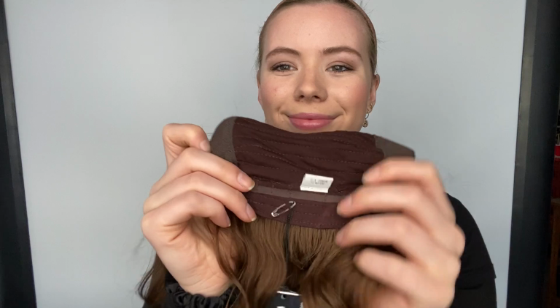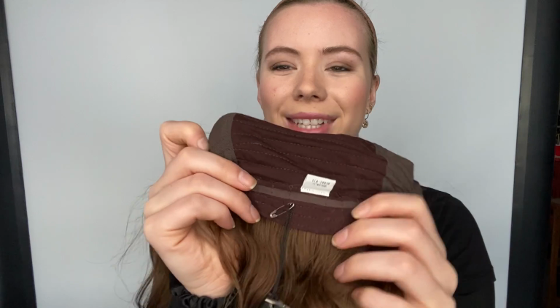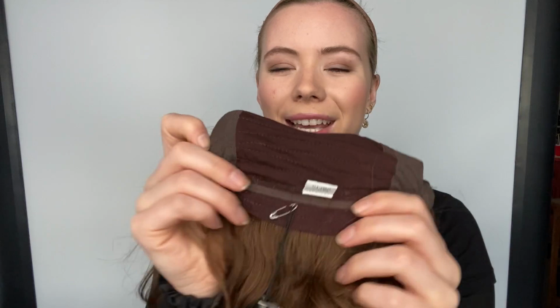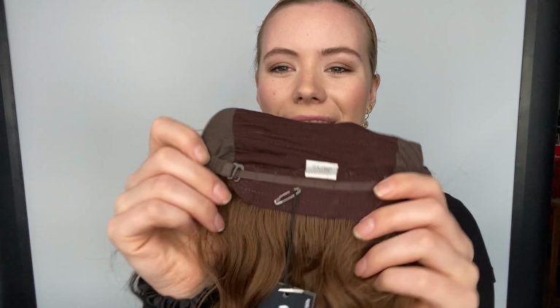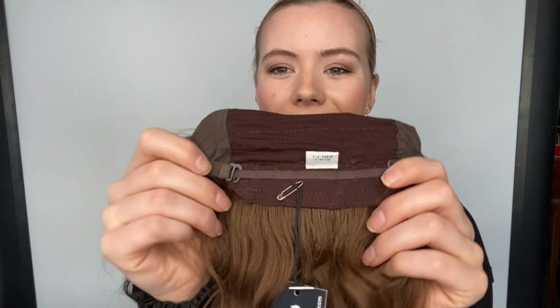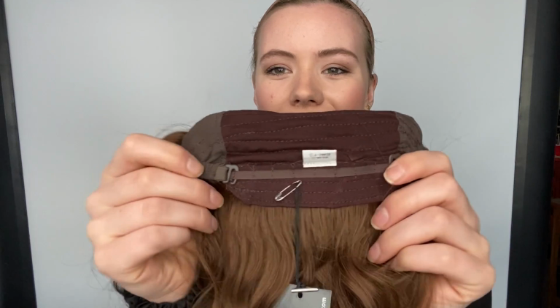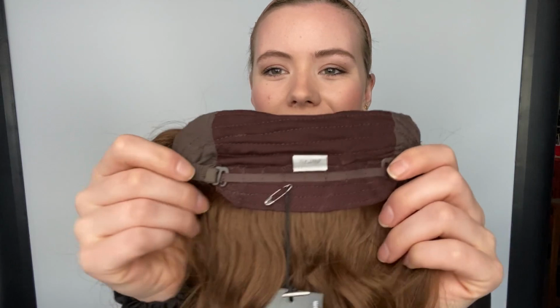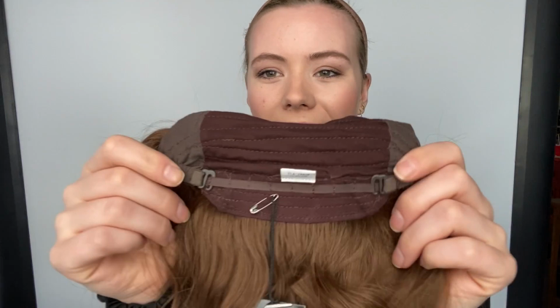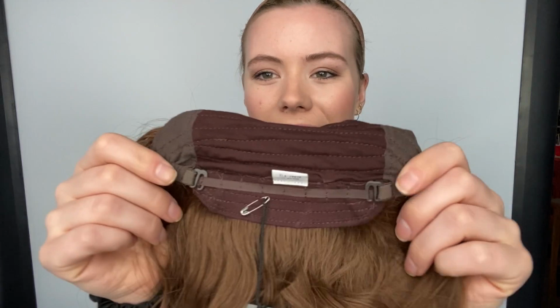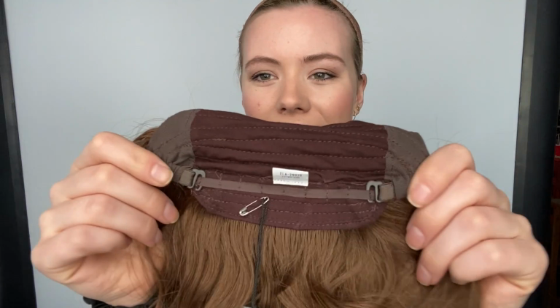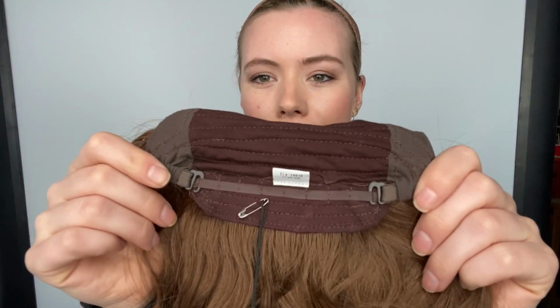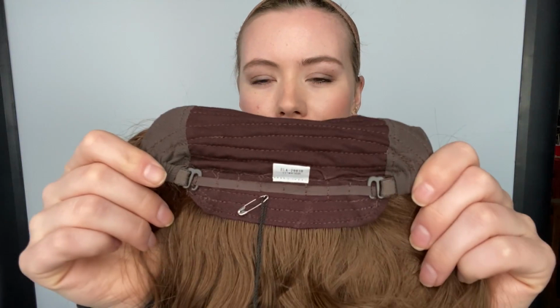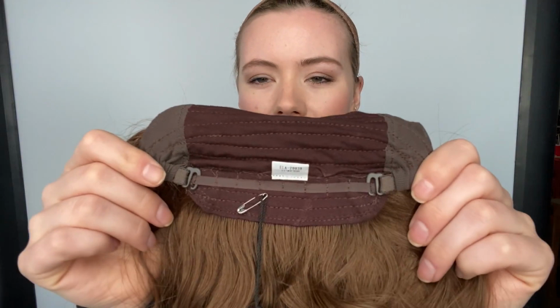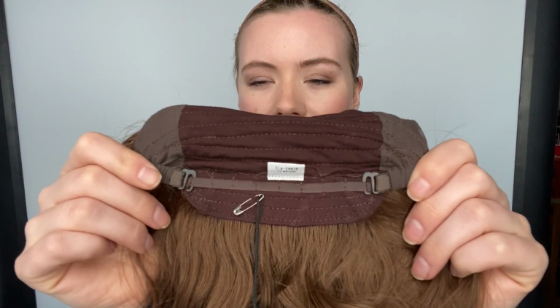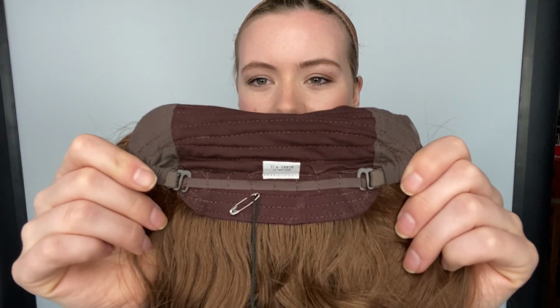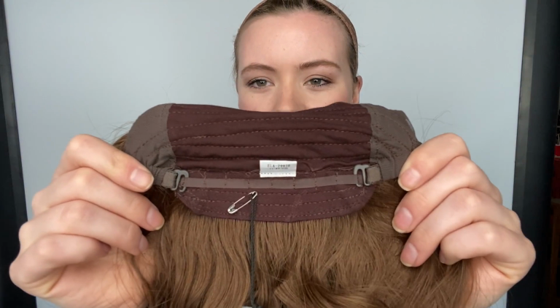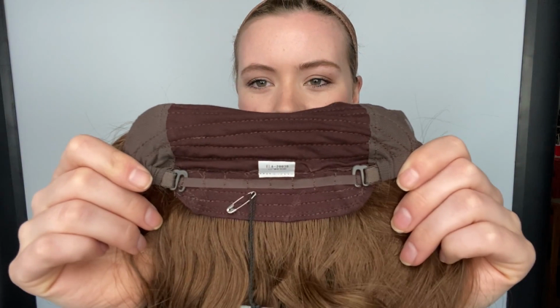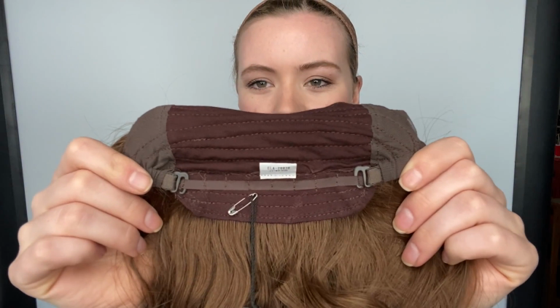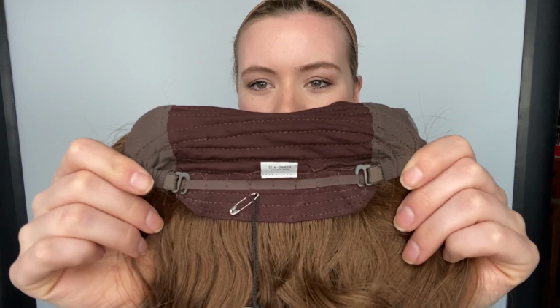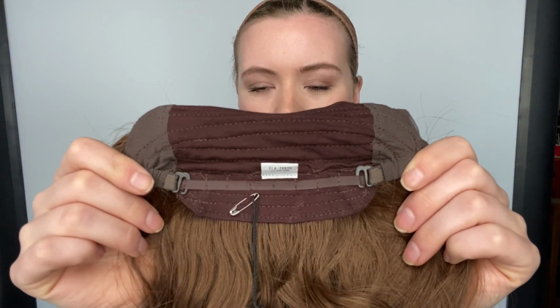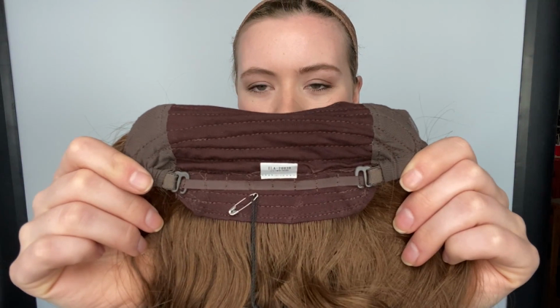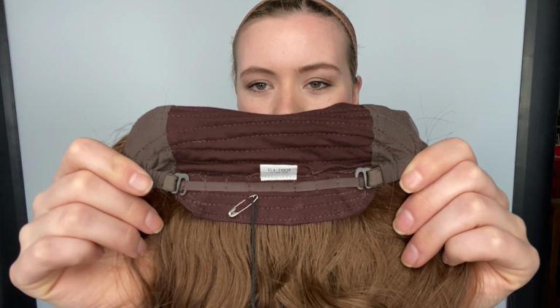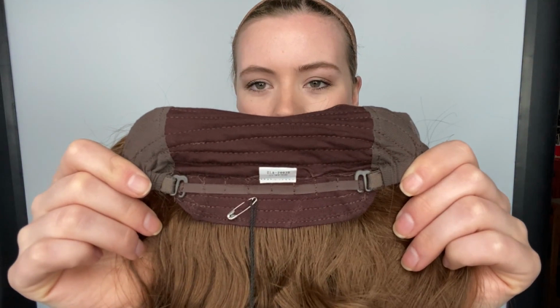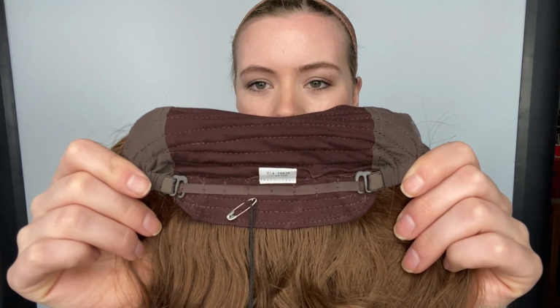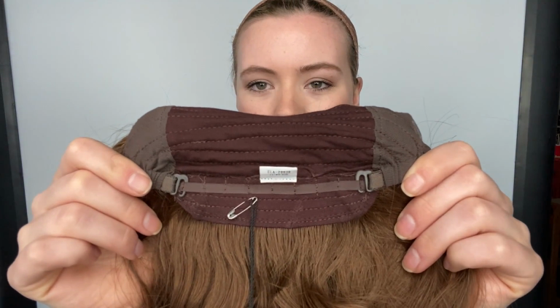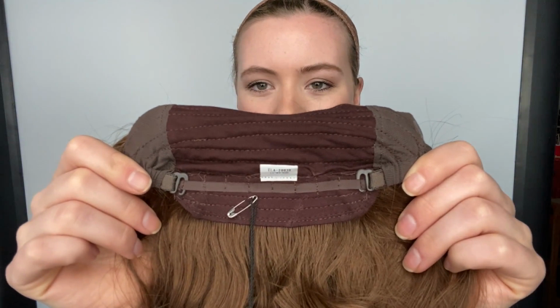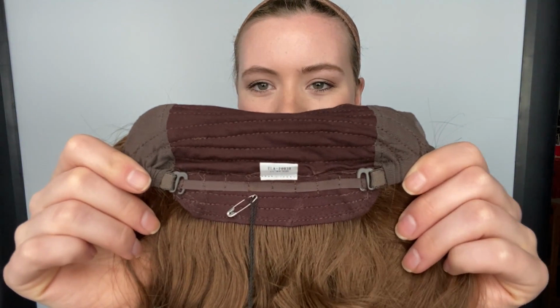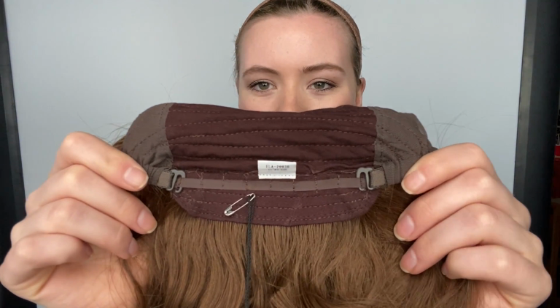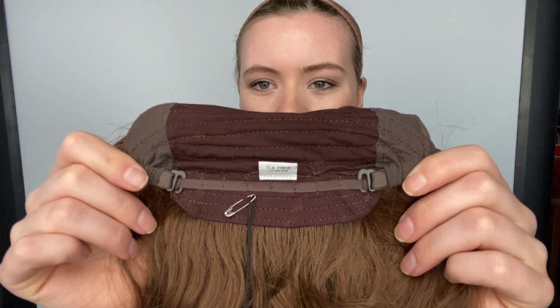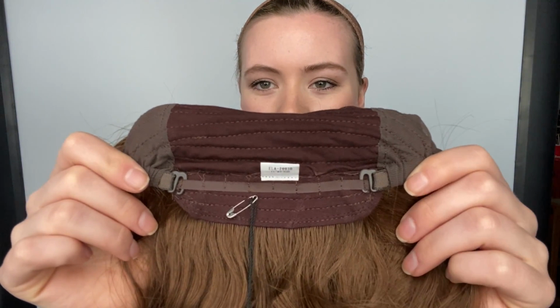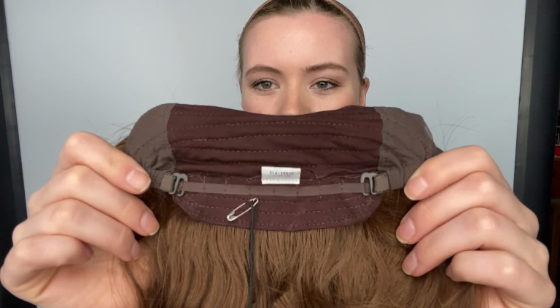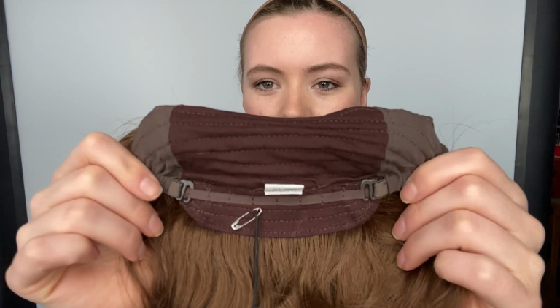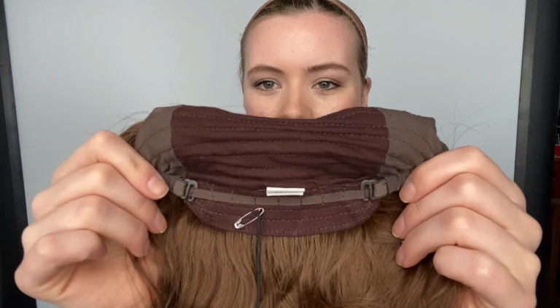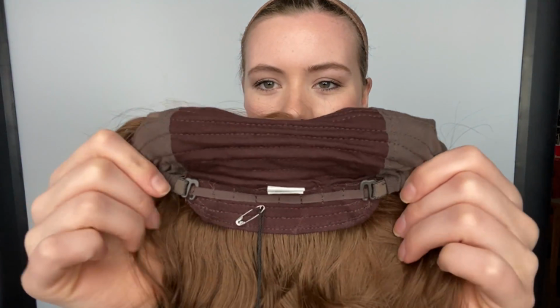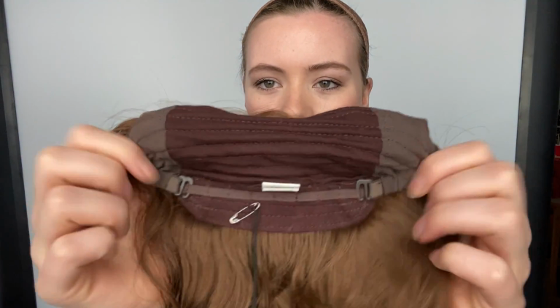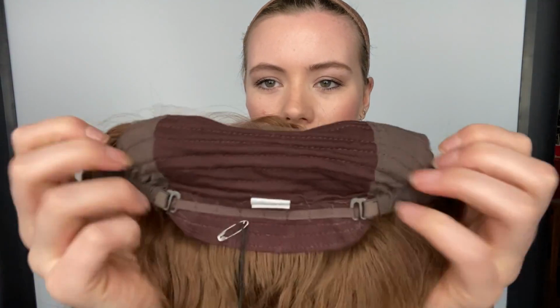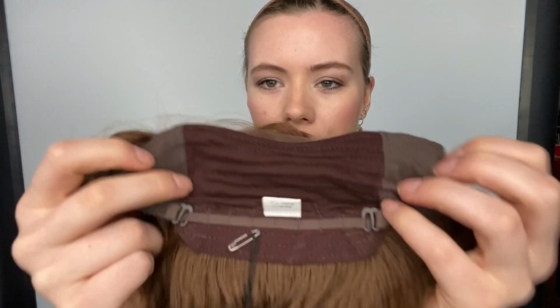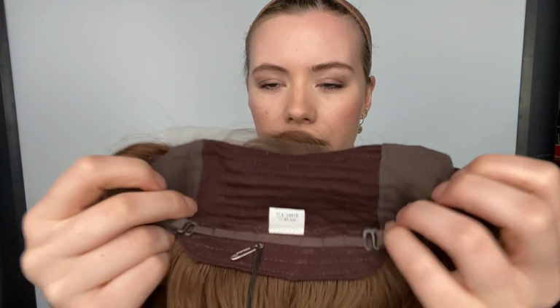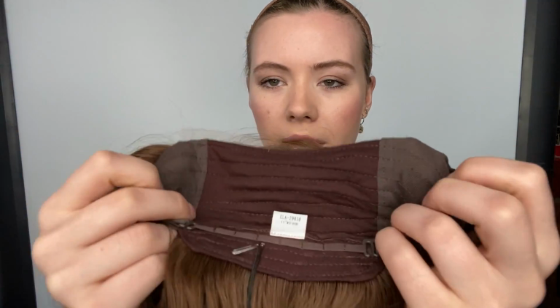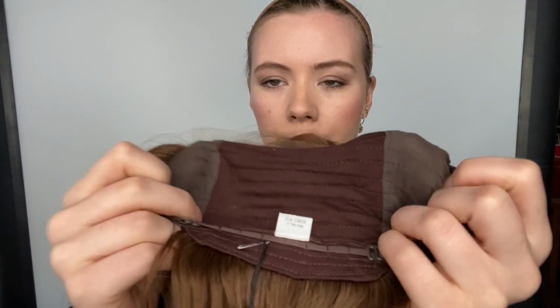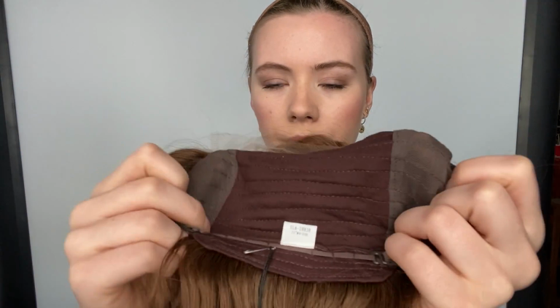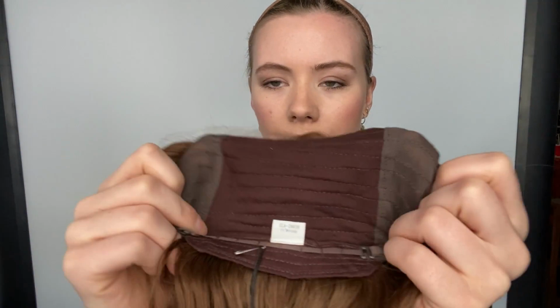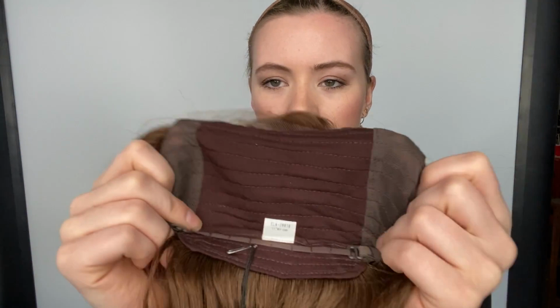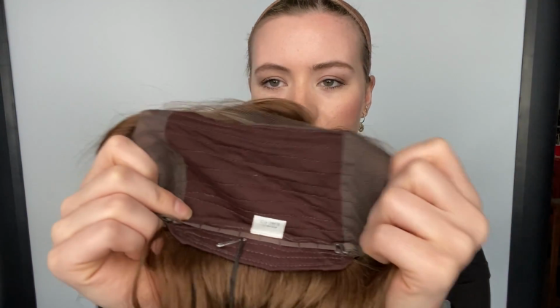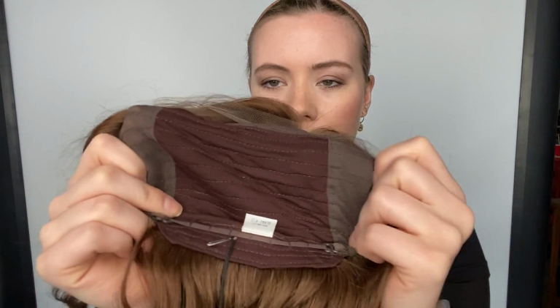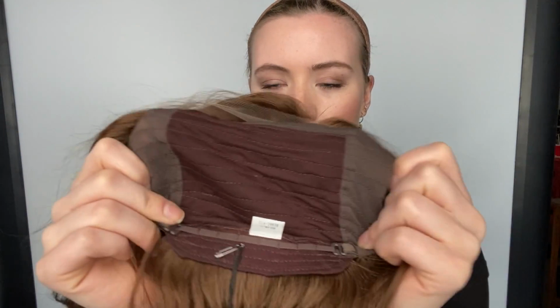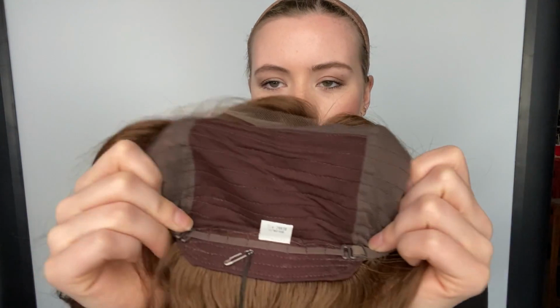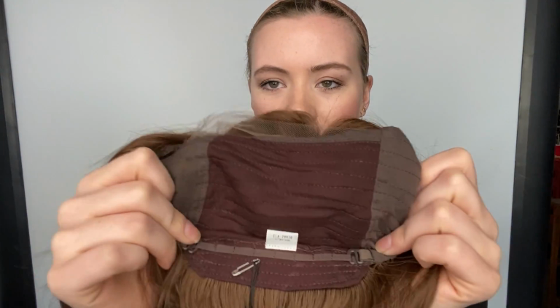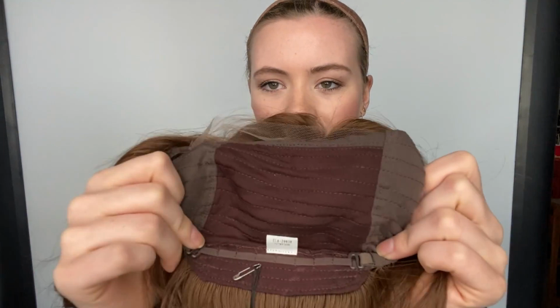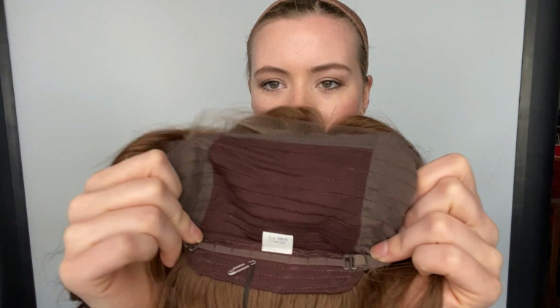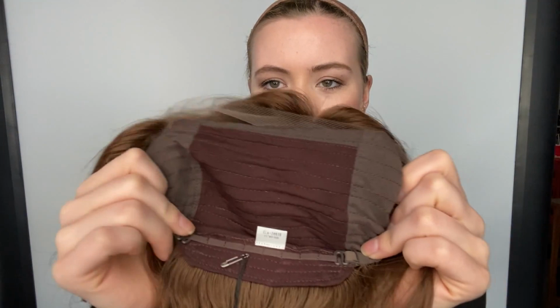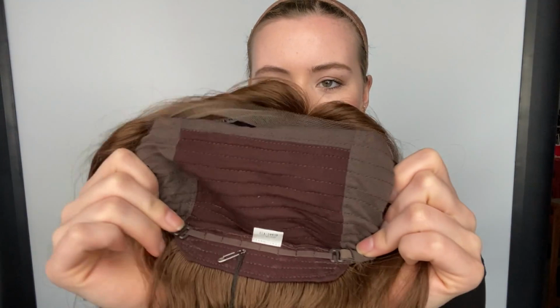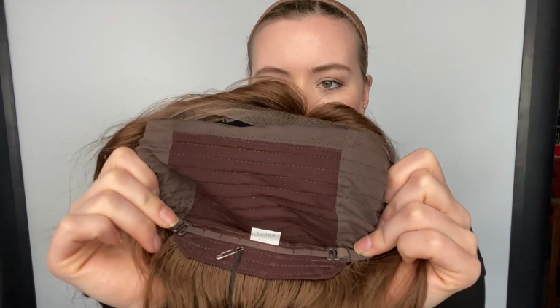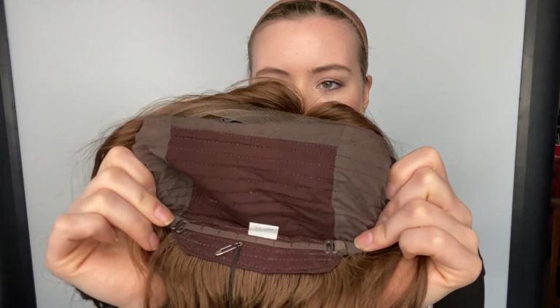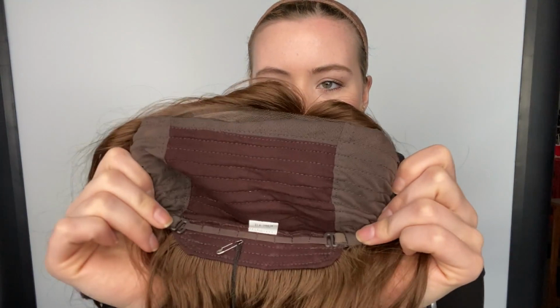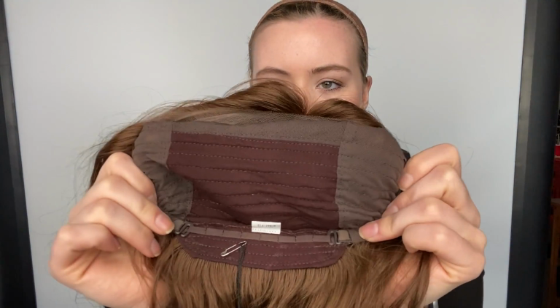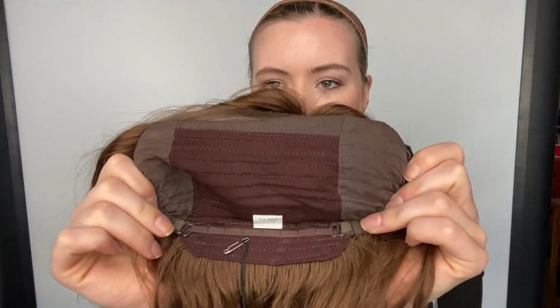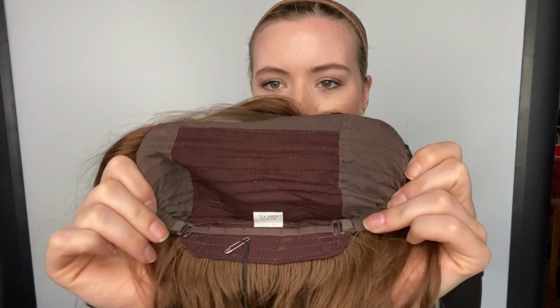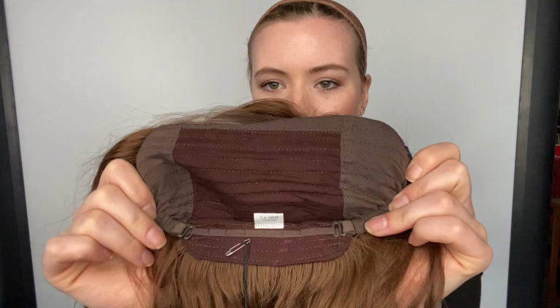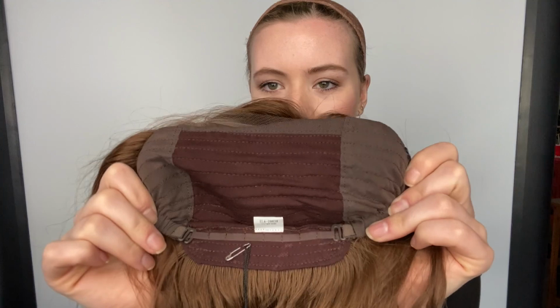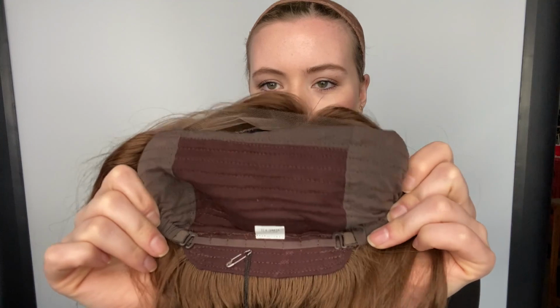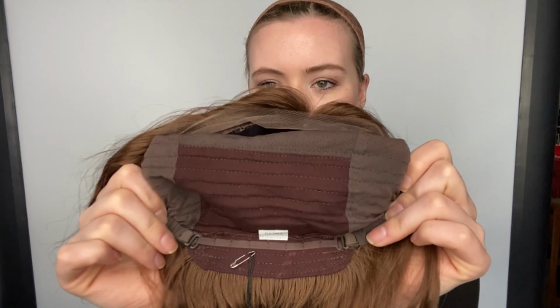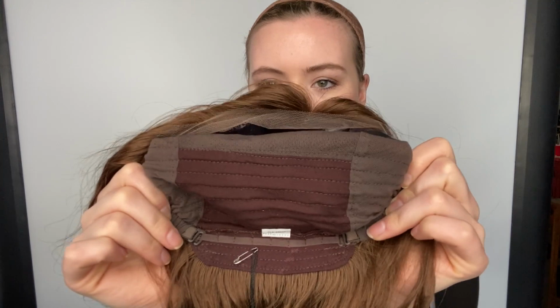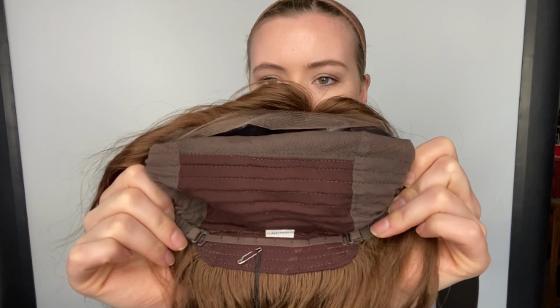At the nape it has adjustable straps. There's a couple rows of close wefting here in the back of the wig.